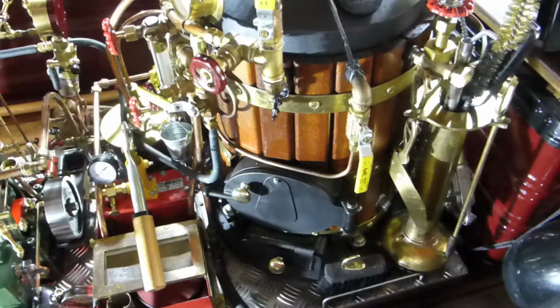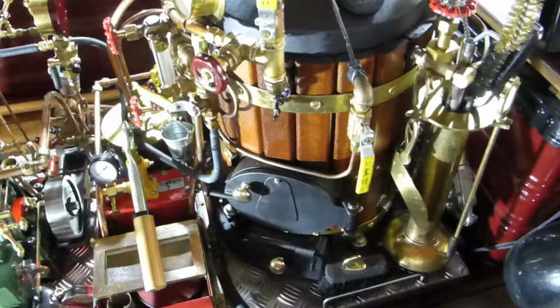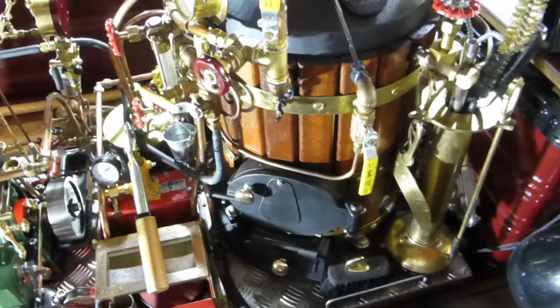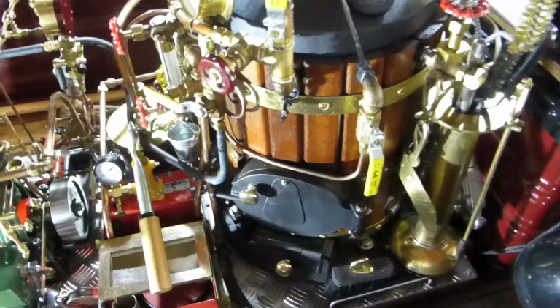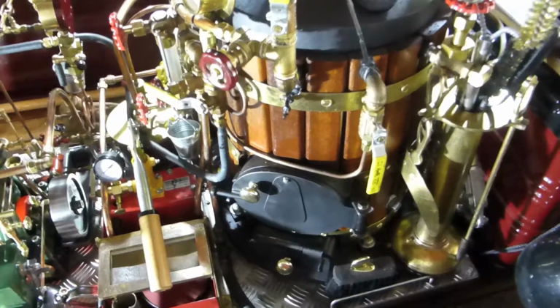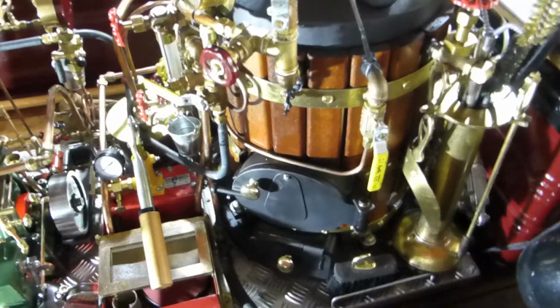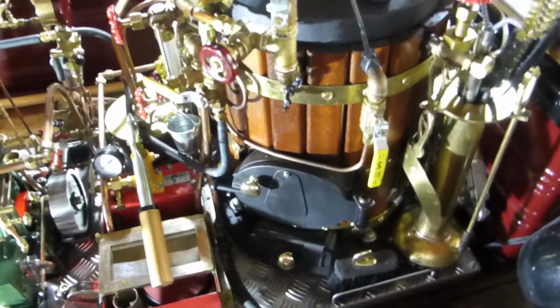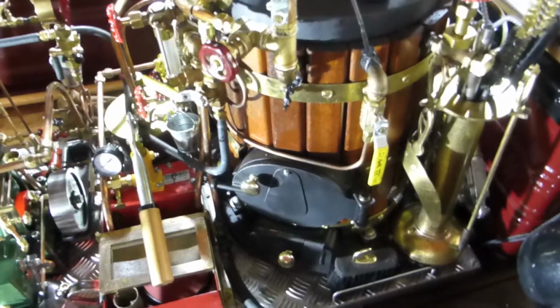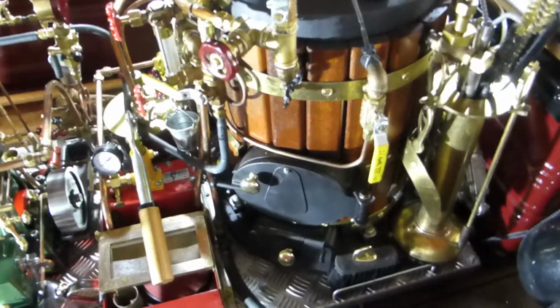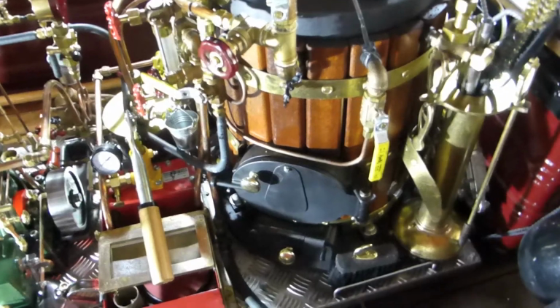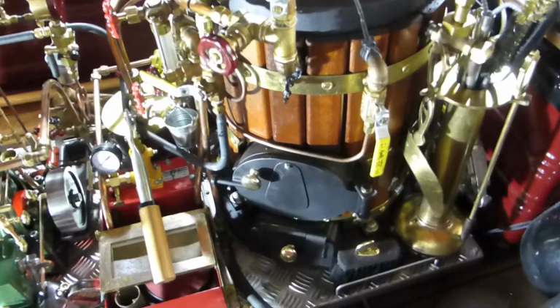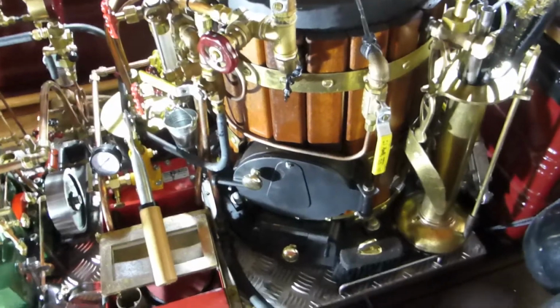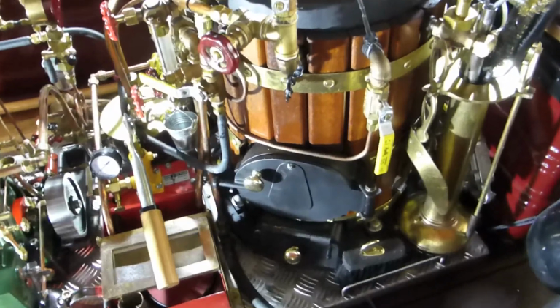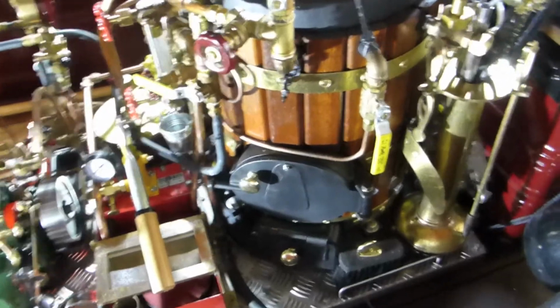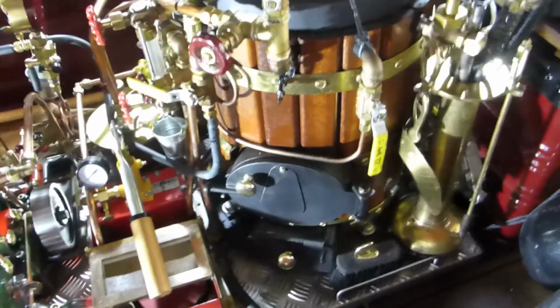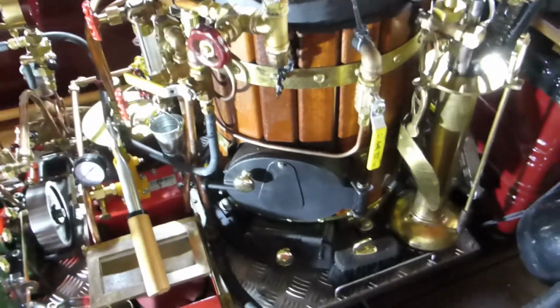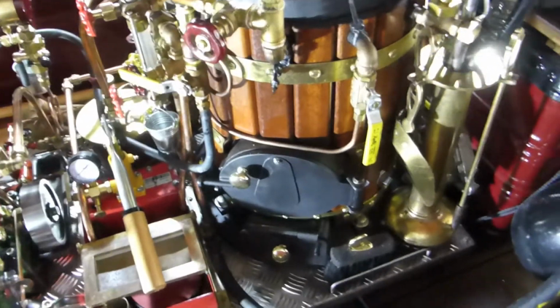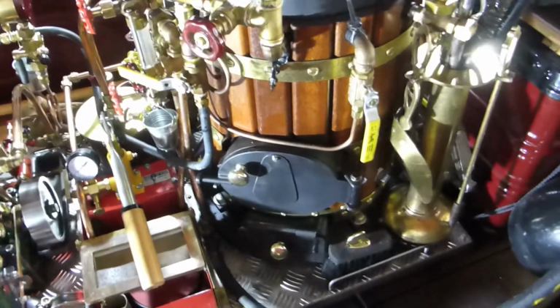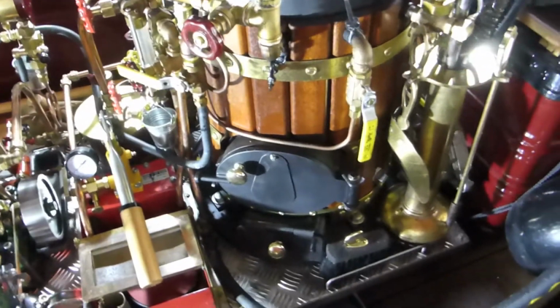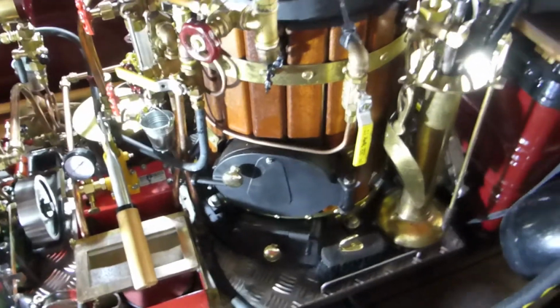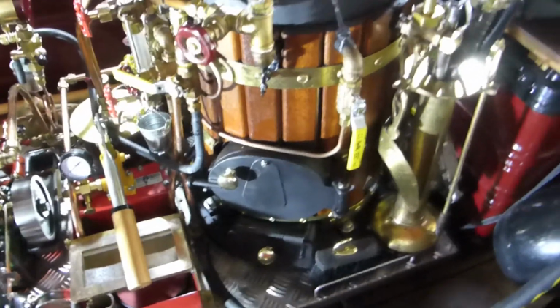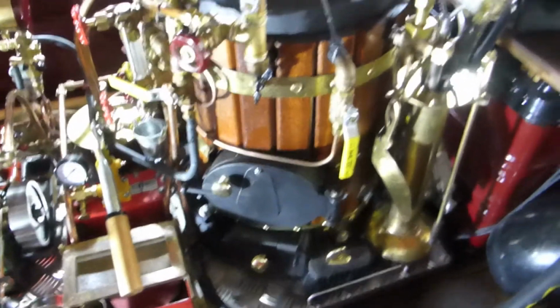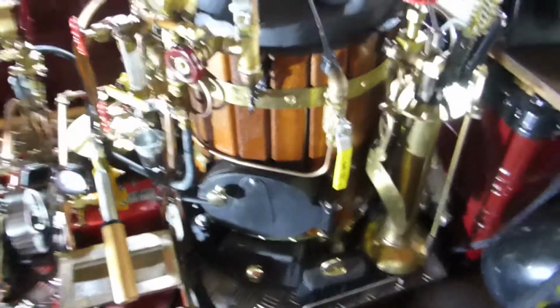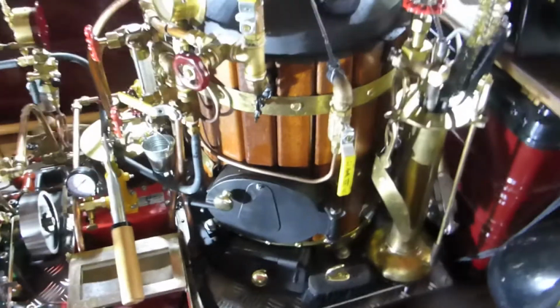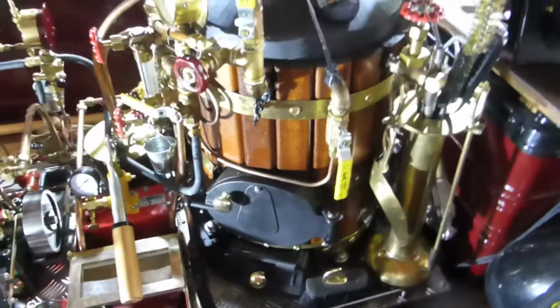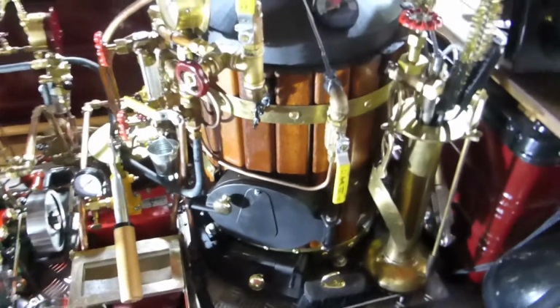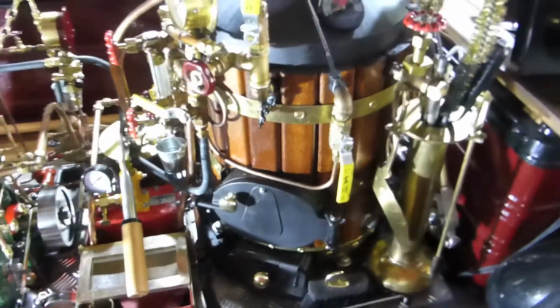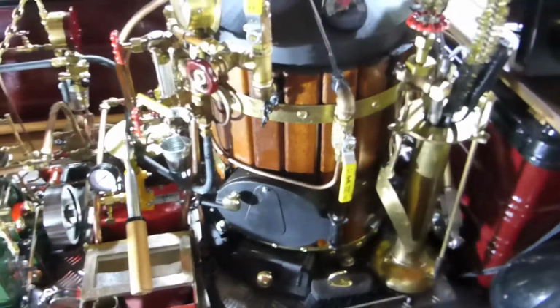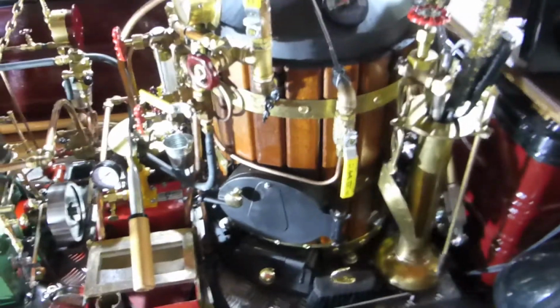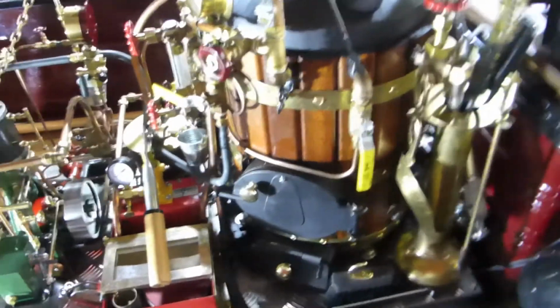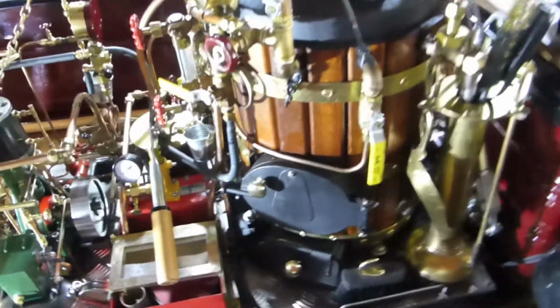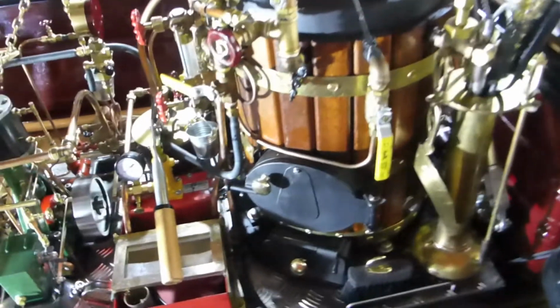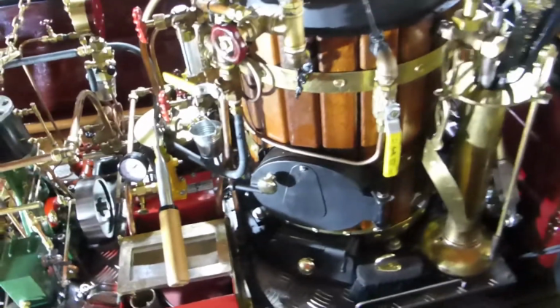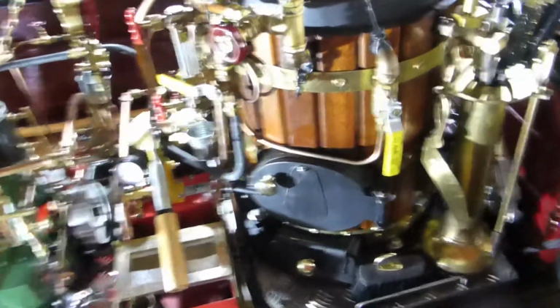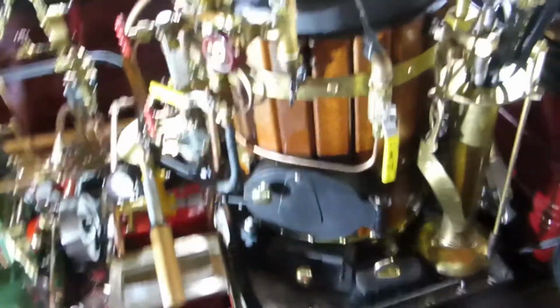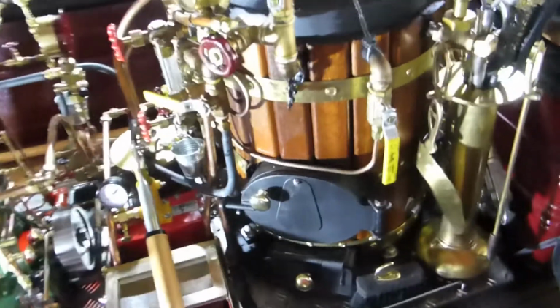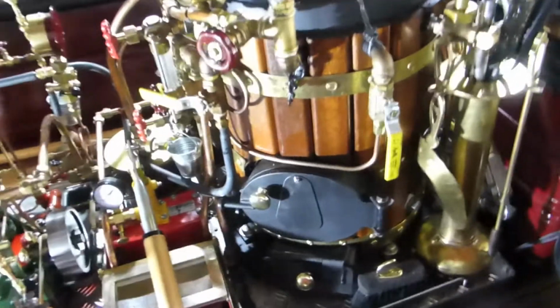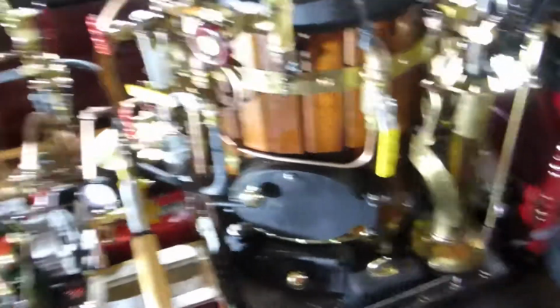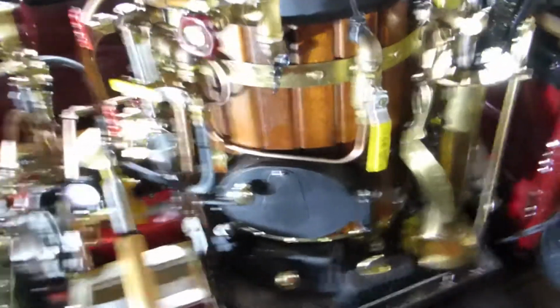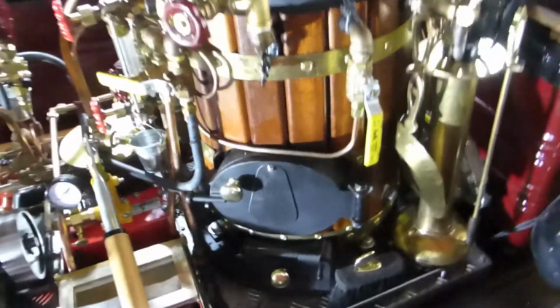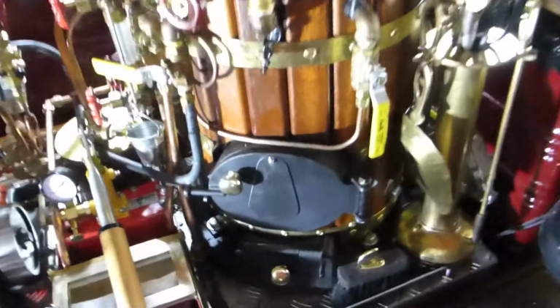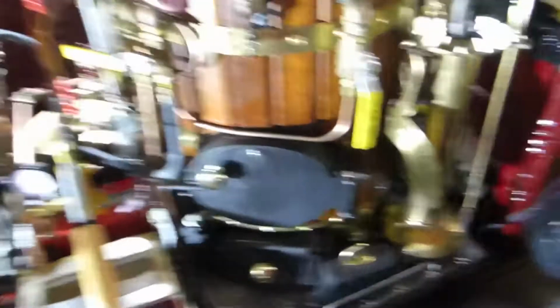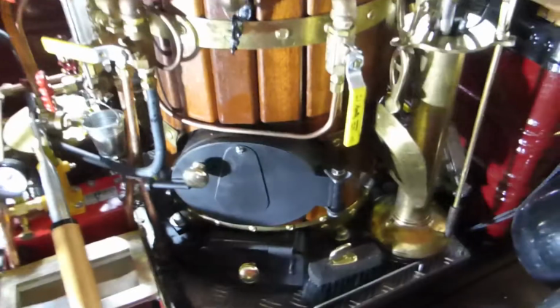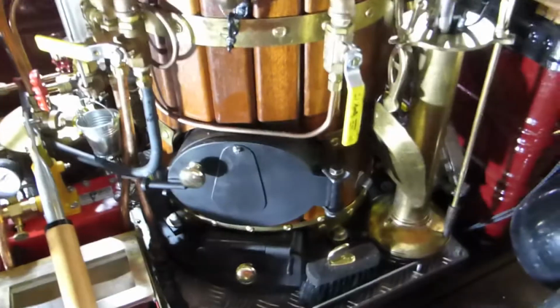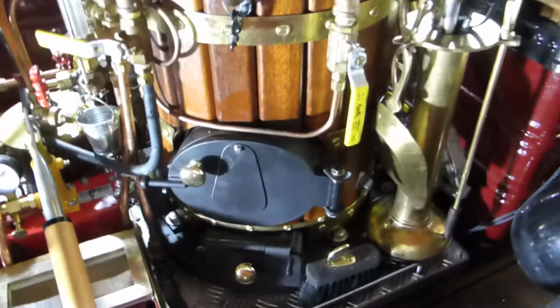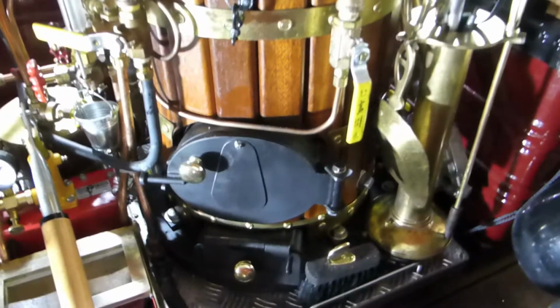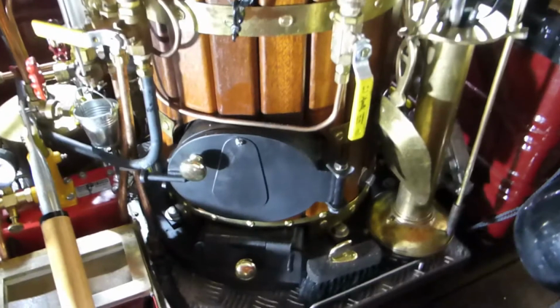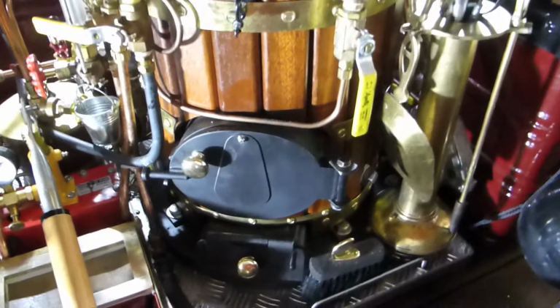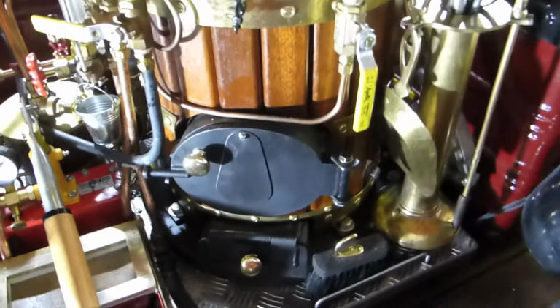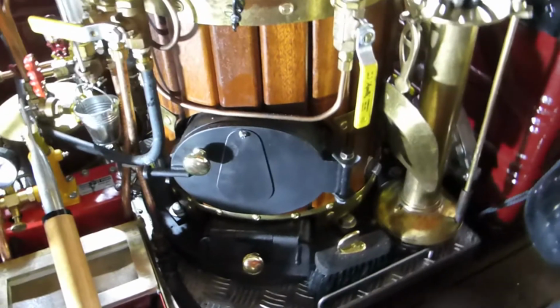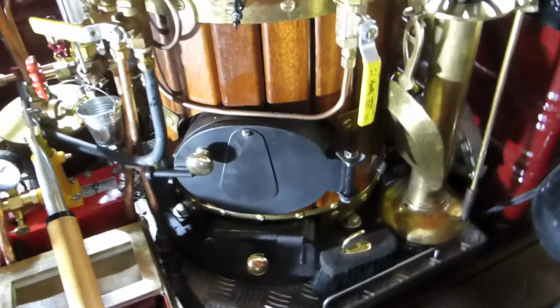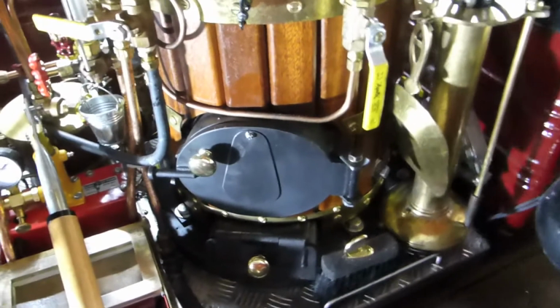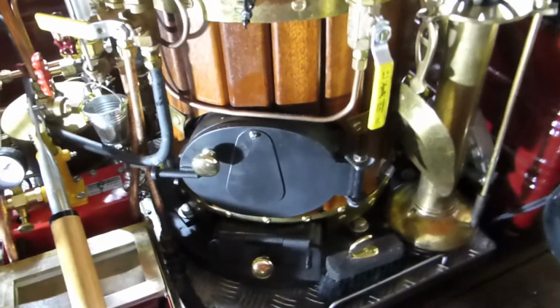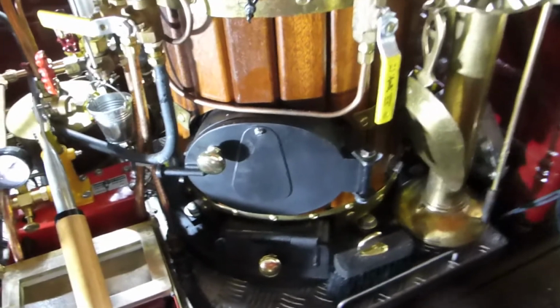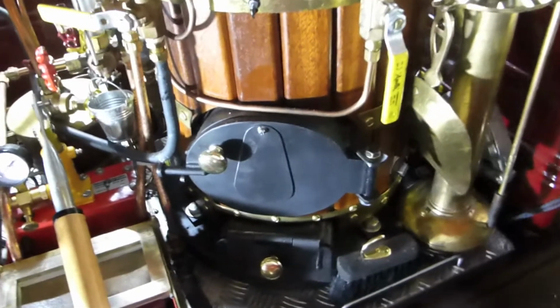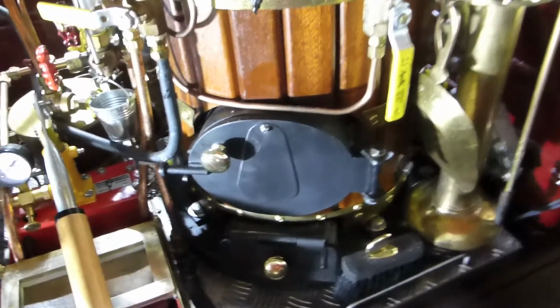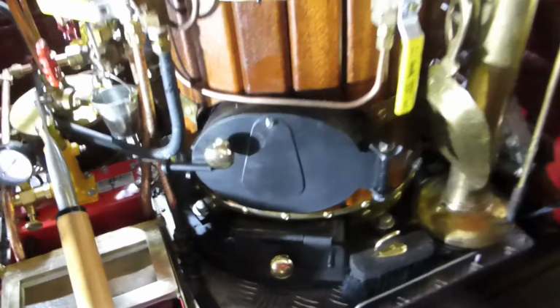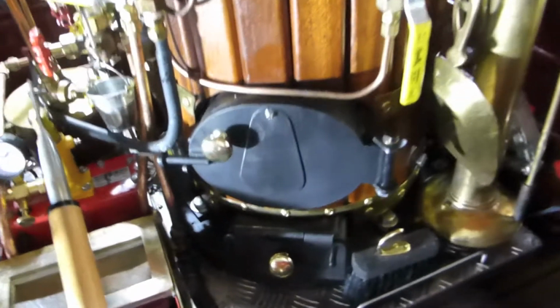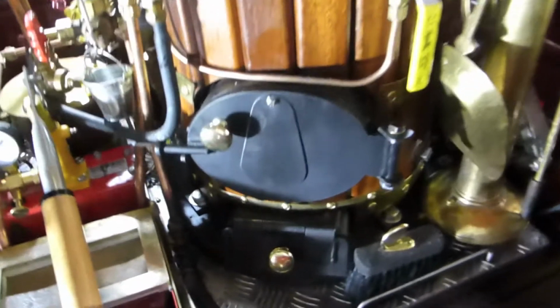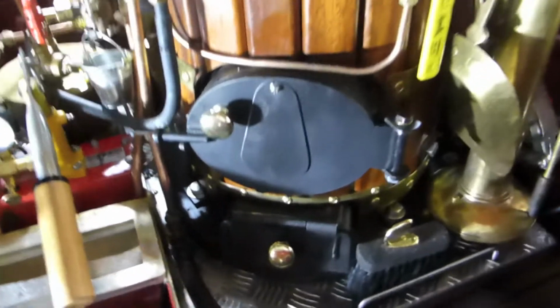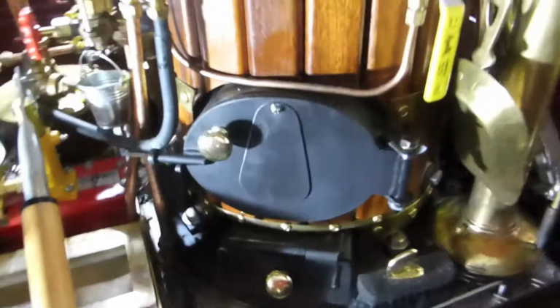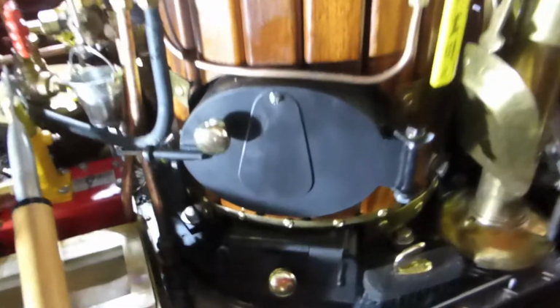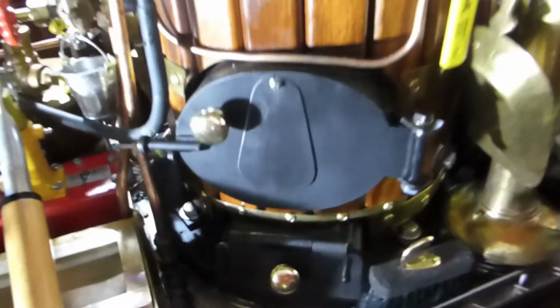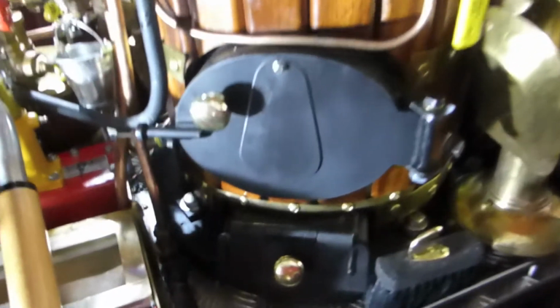Let me explain today how this steam engine works. I will give you a lot of detailed information today.